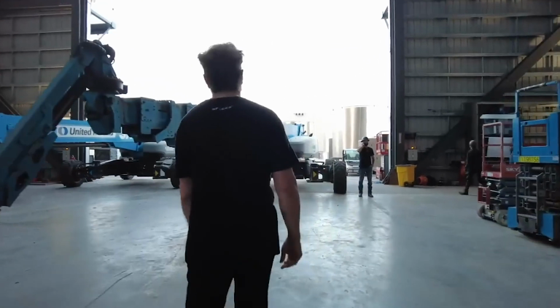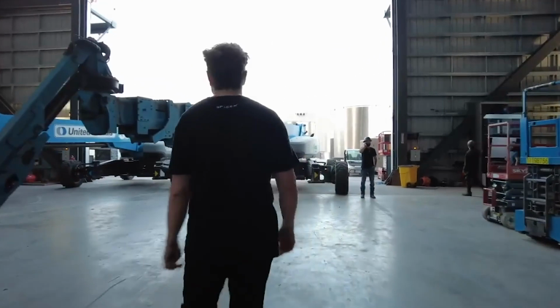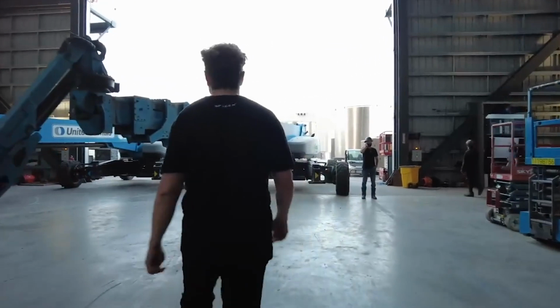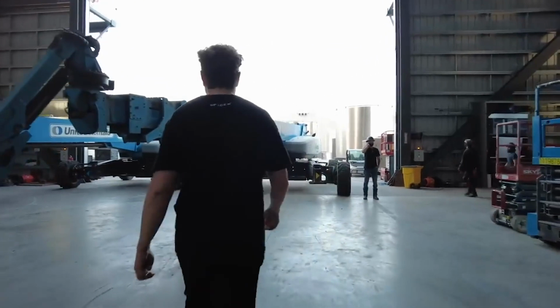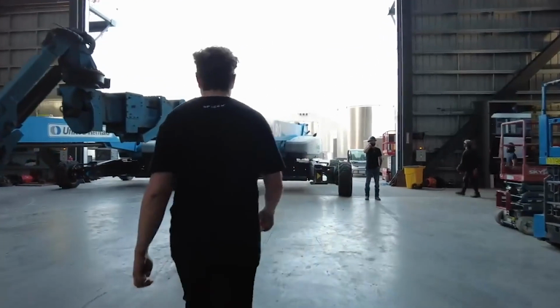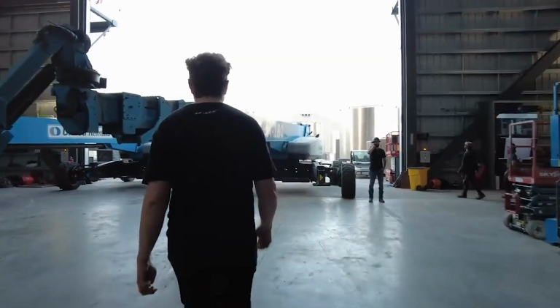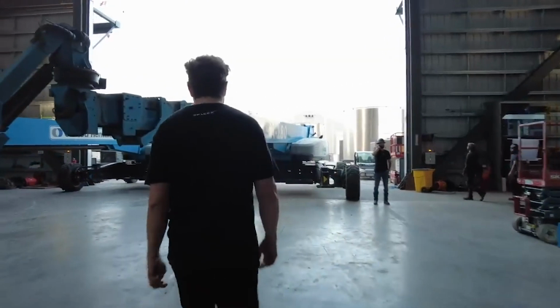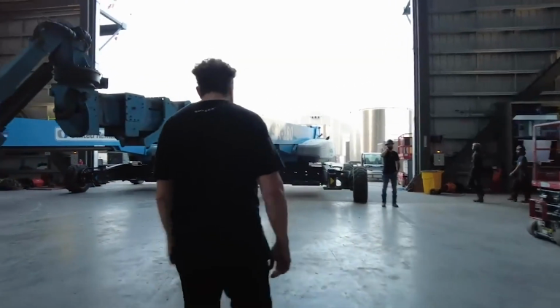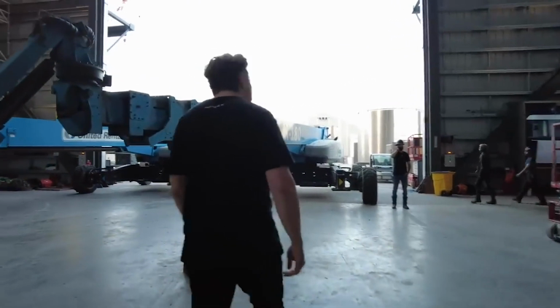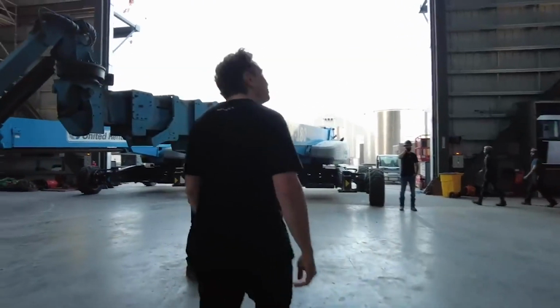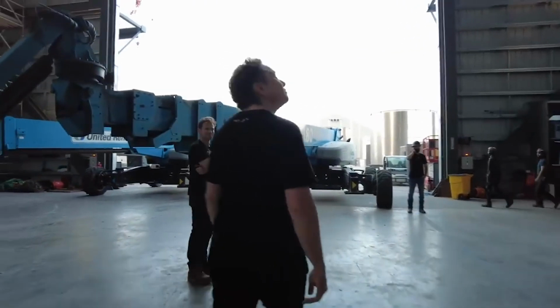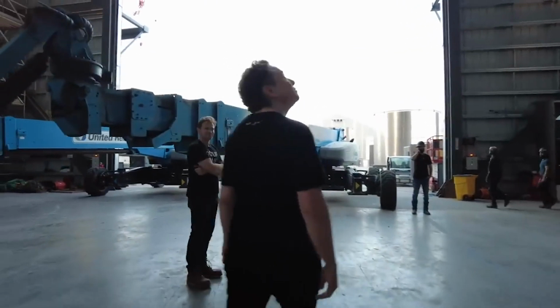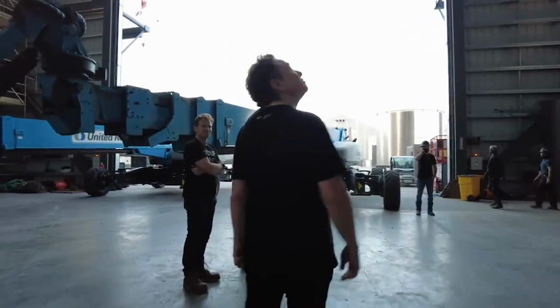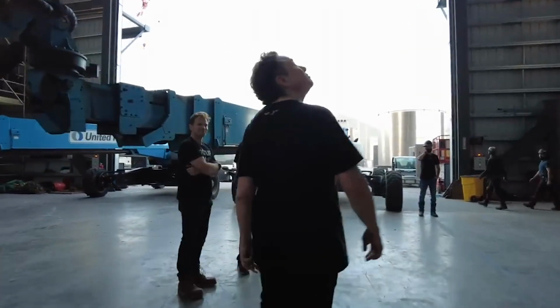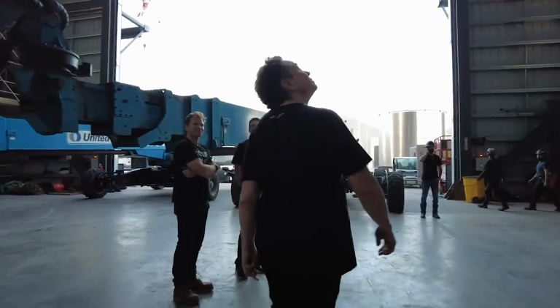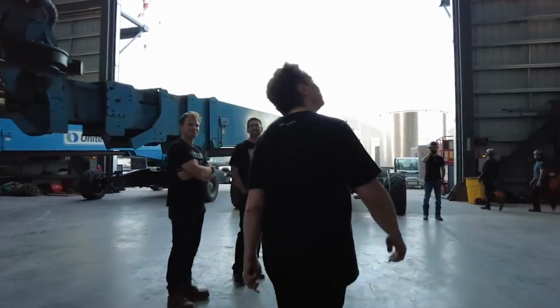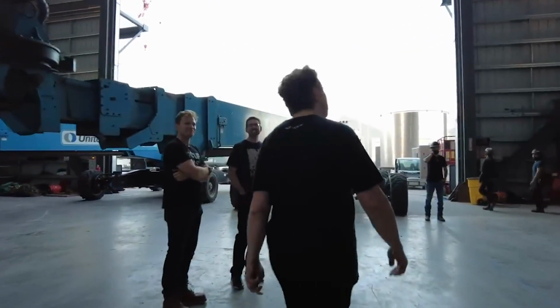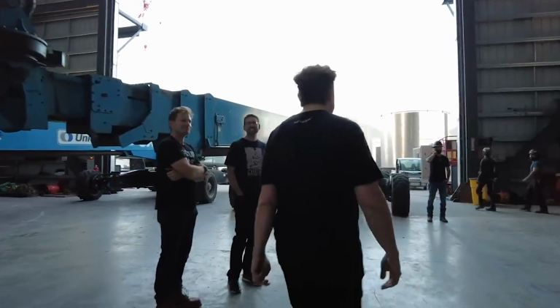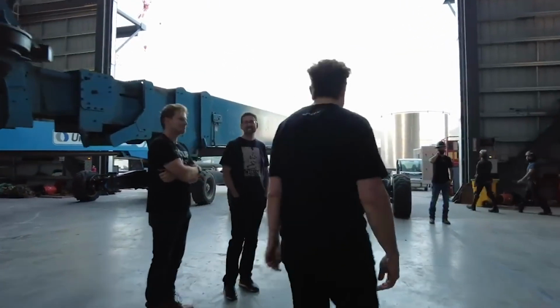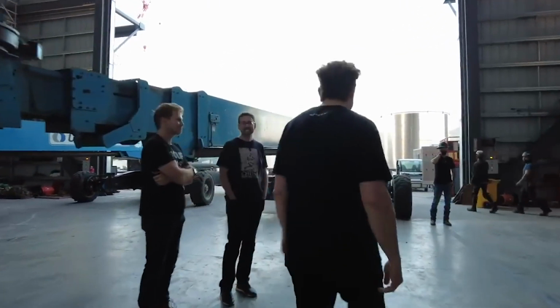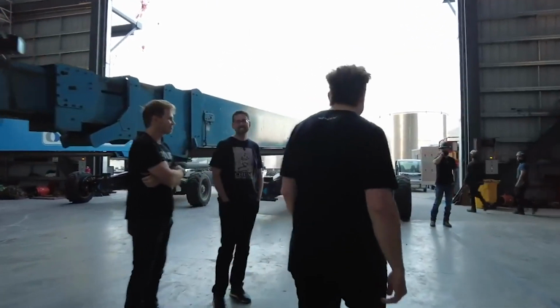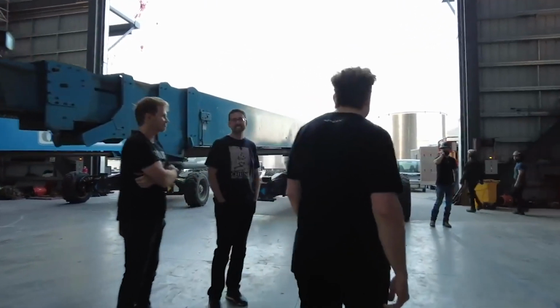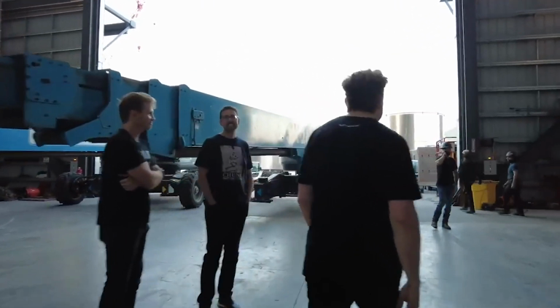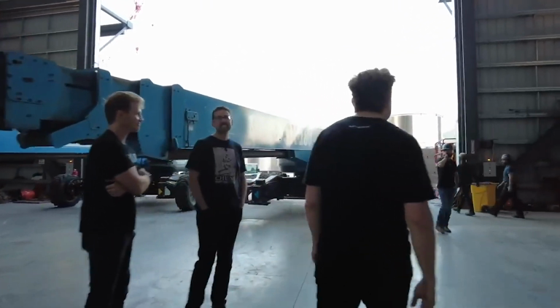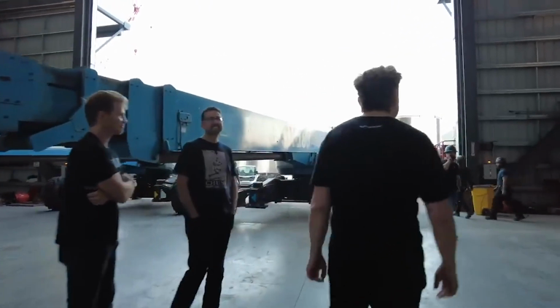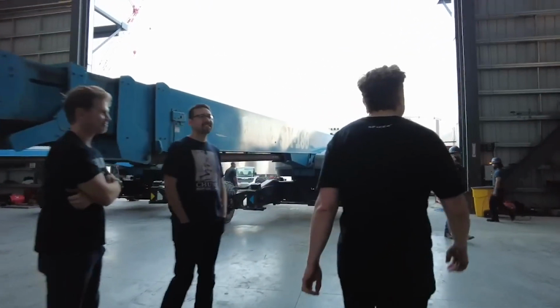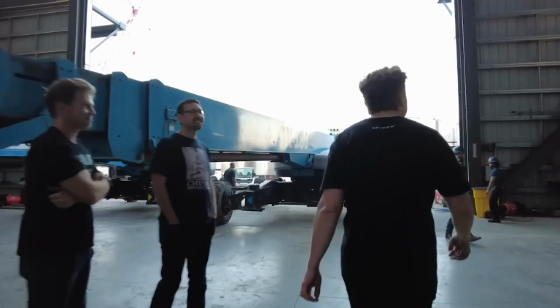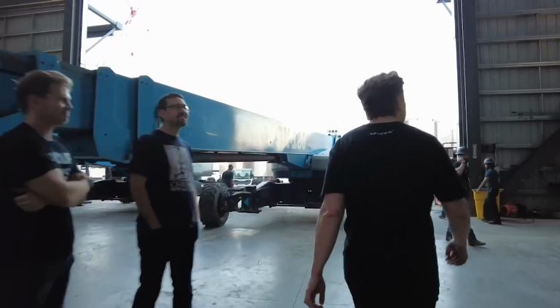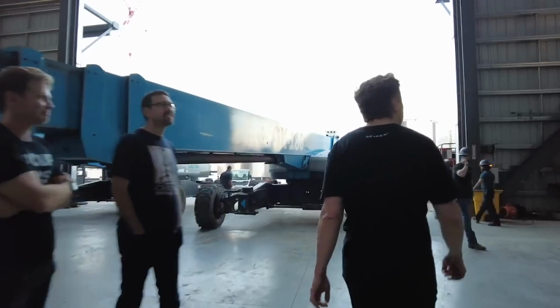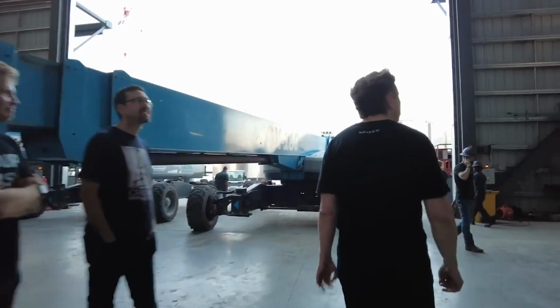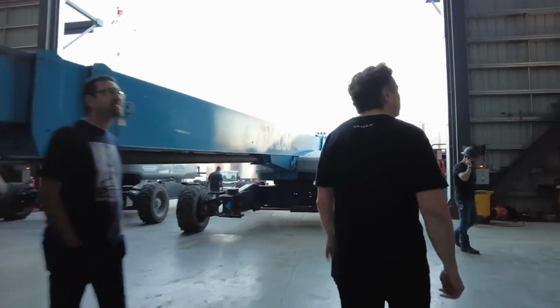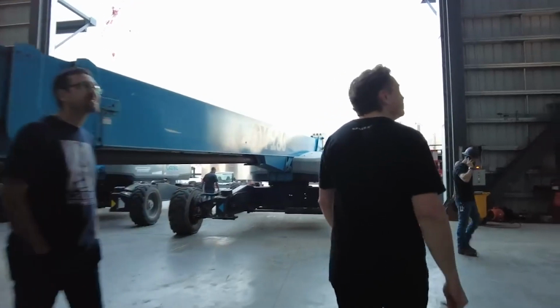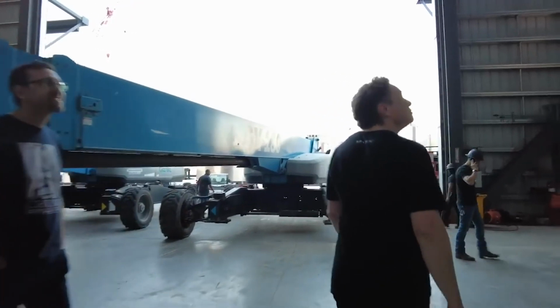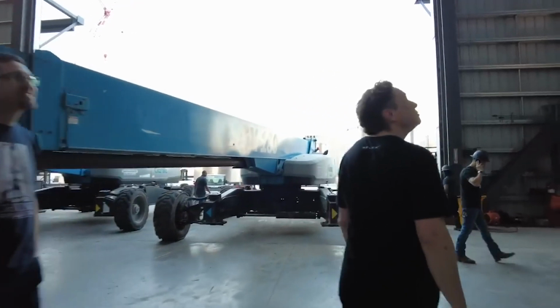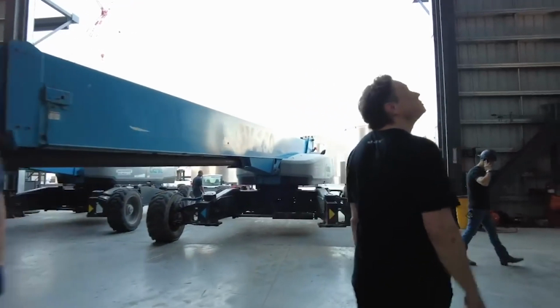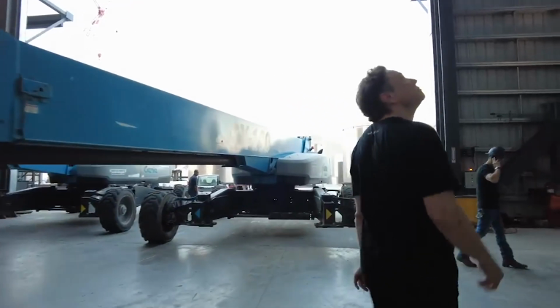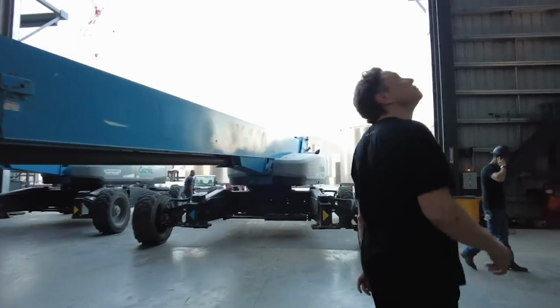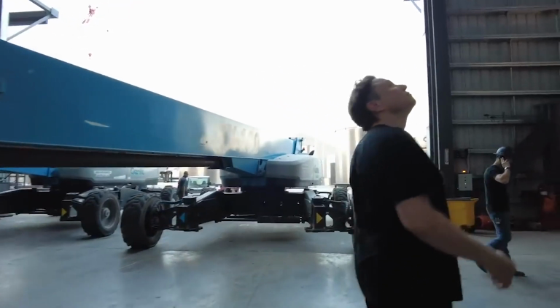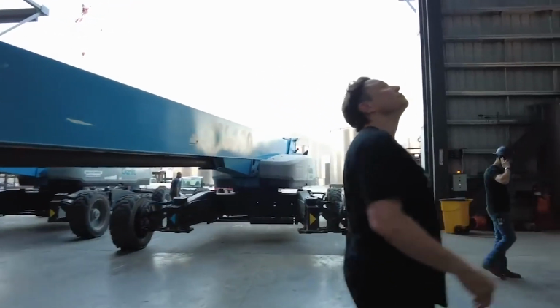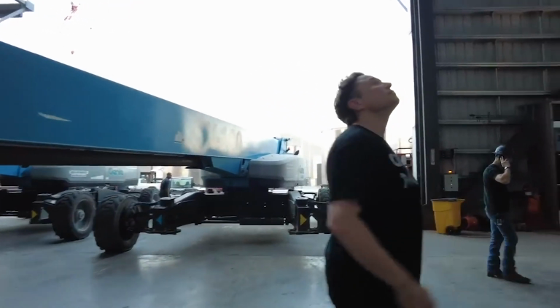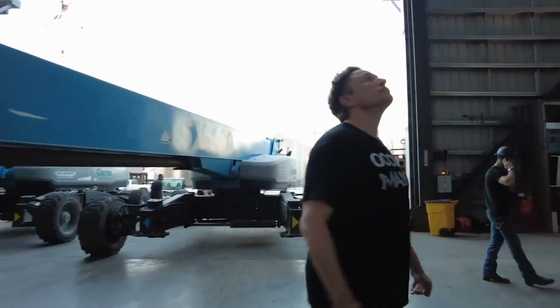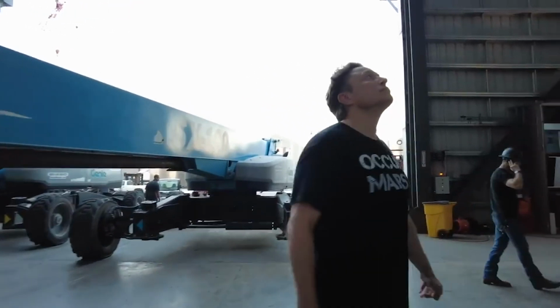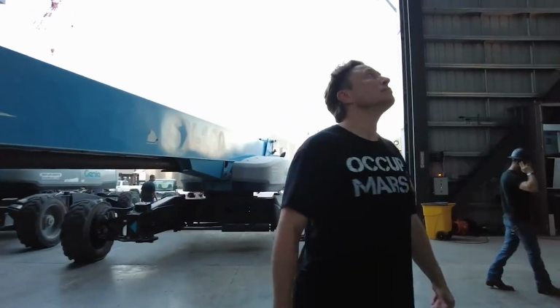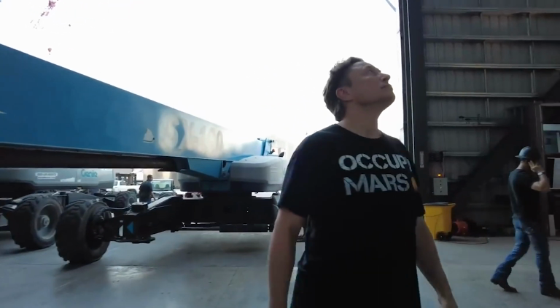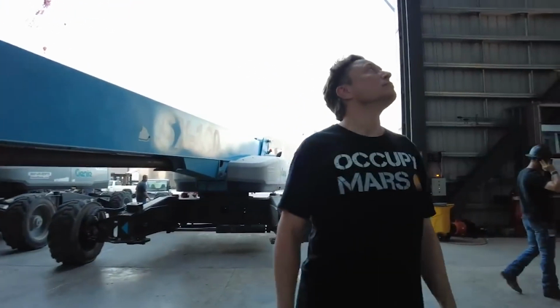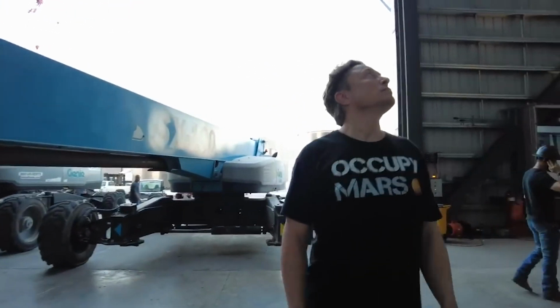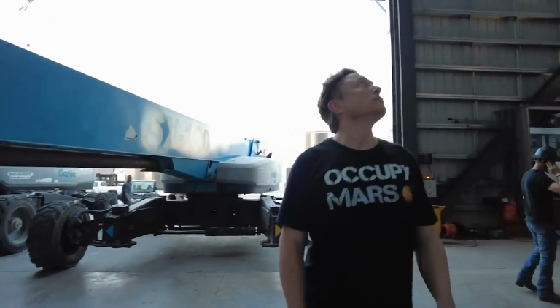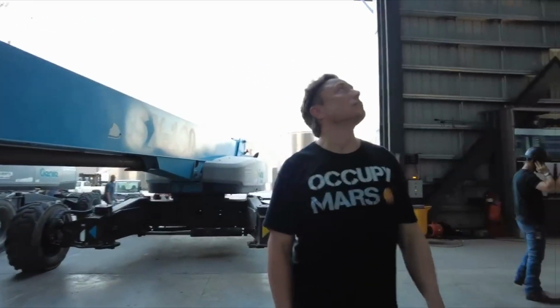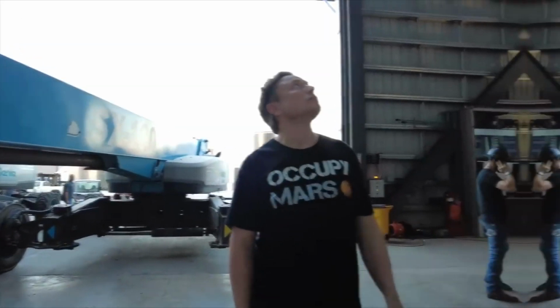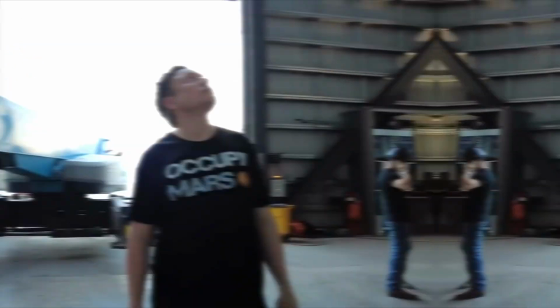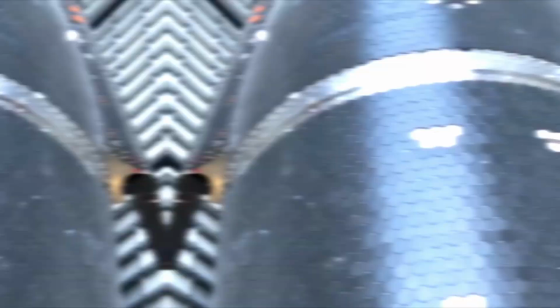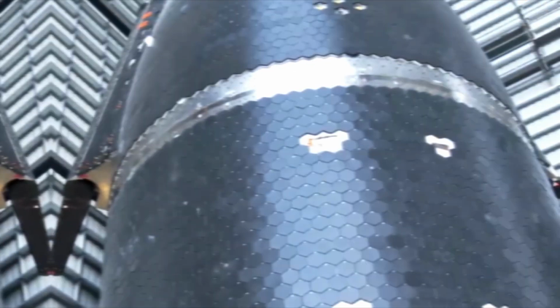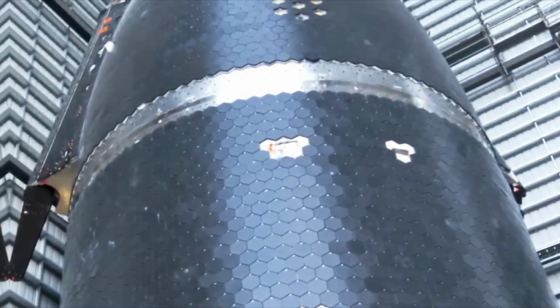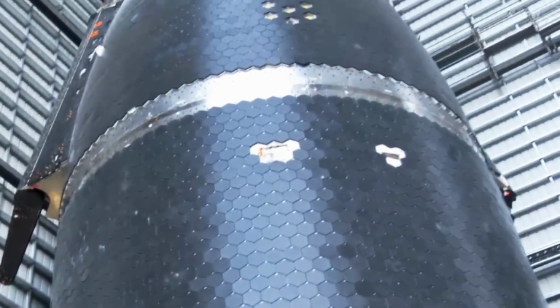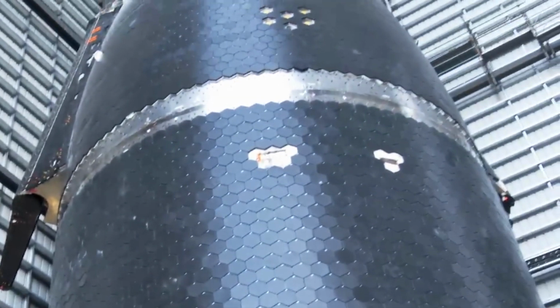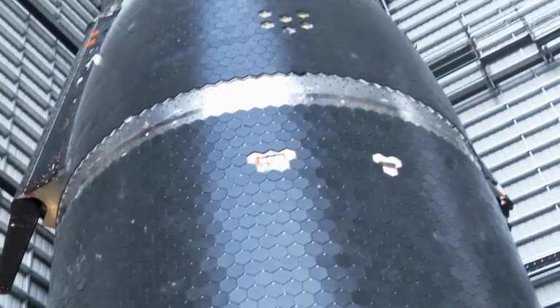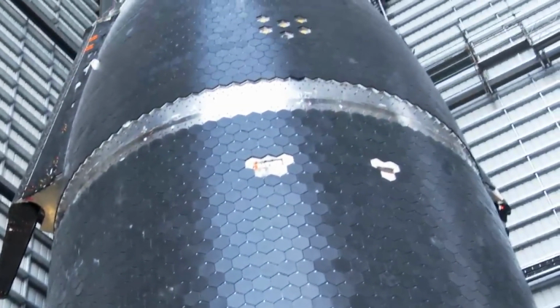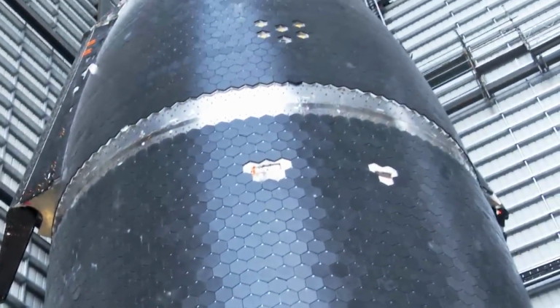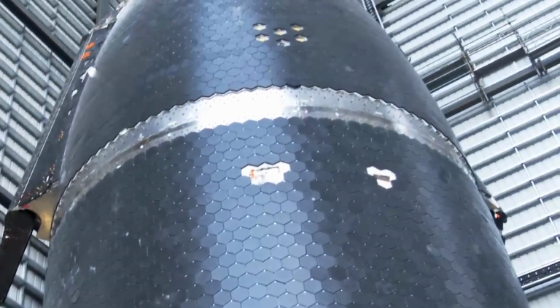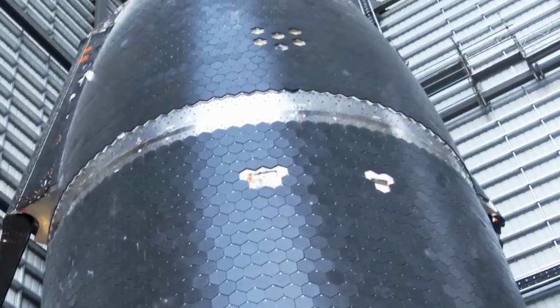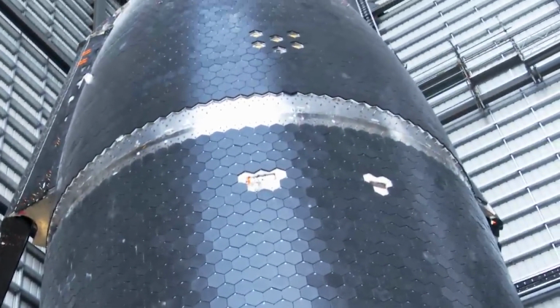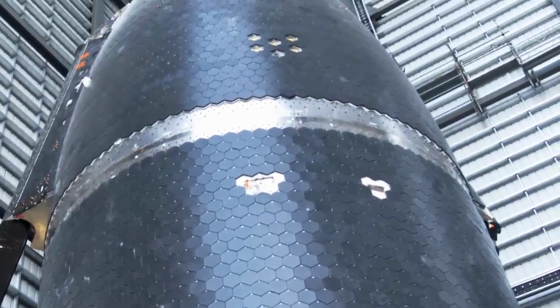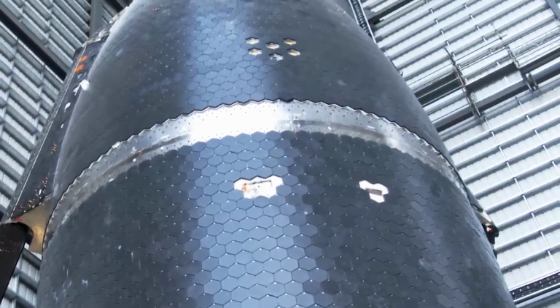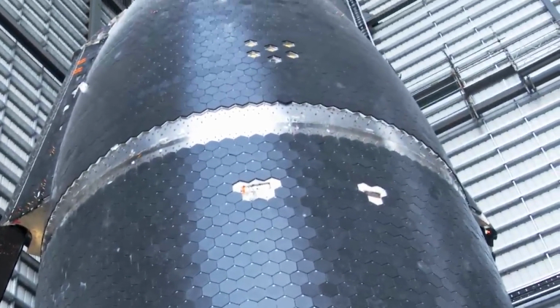That's all there is to it! What are your thoughts on the Starship's new grid fins as announced by SpaceX? Let us know in the comments section below.